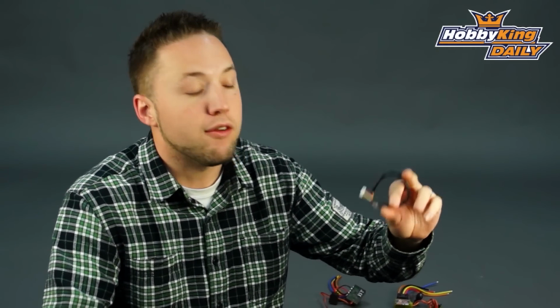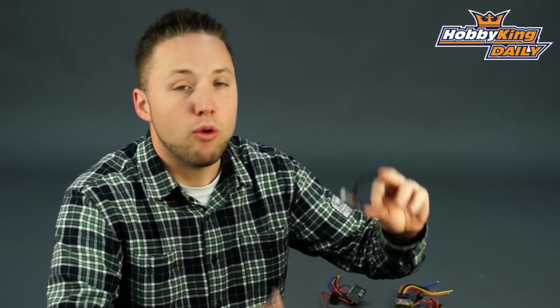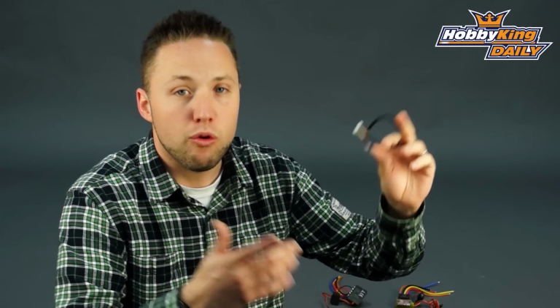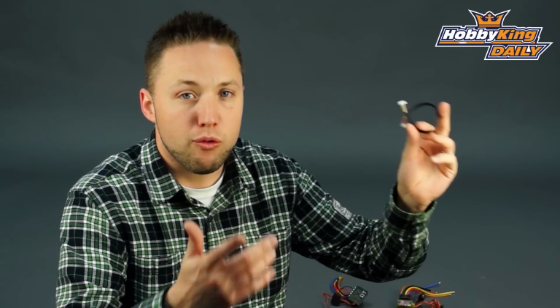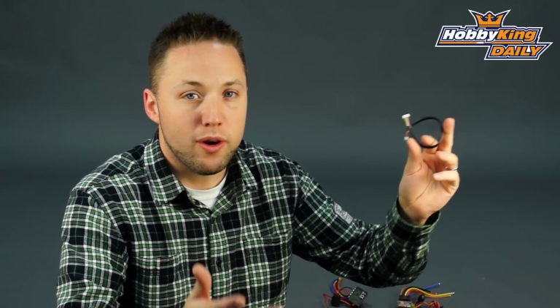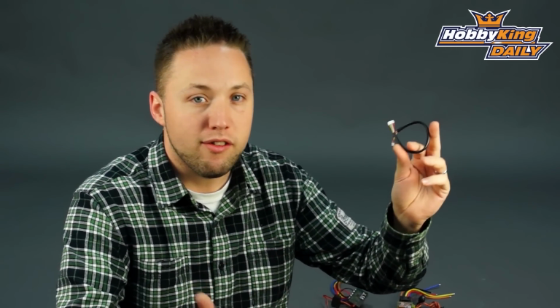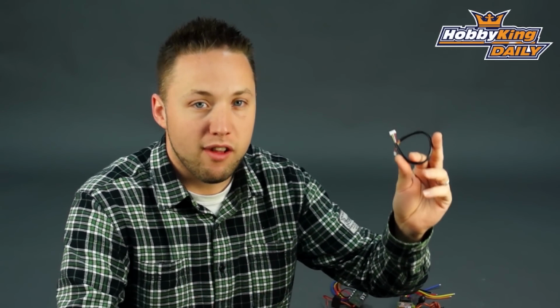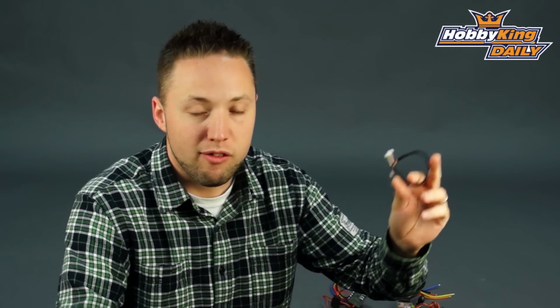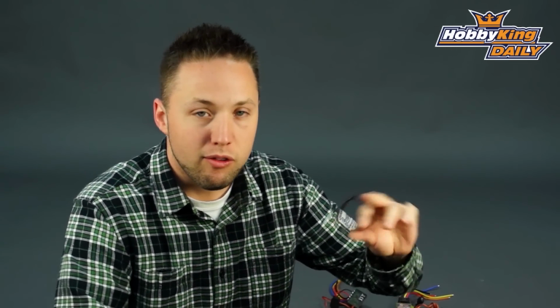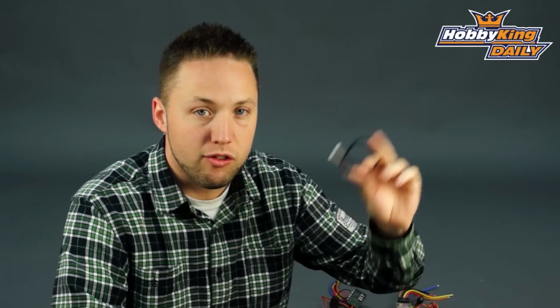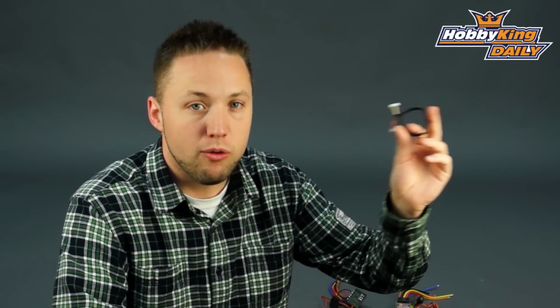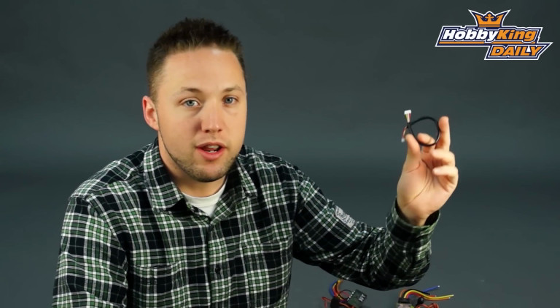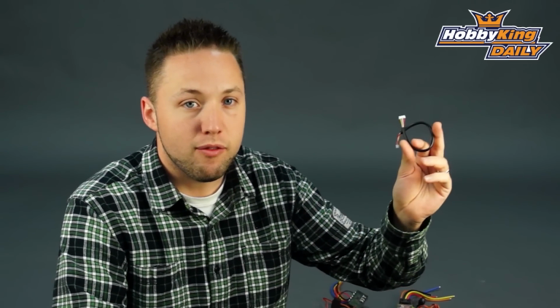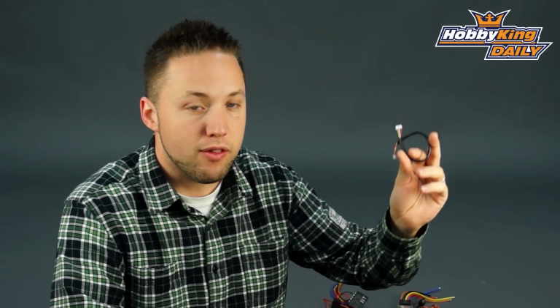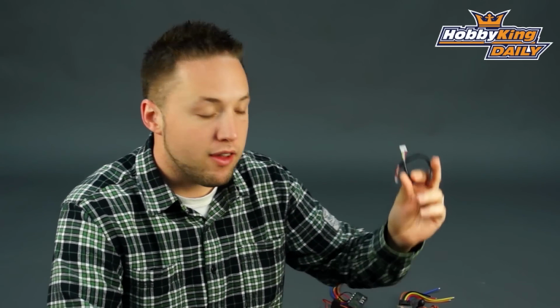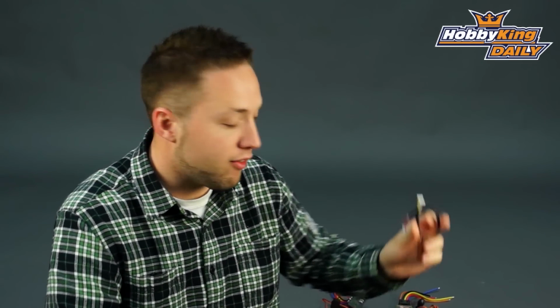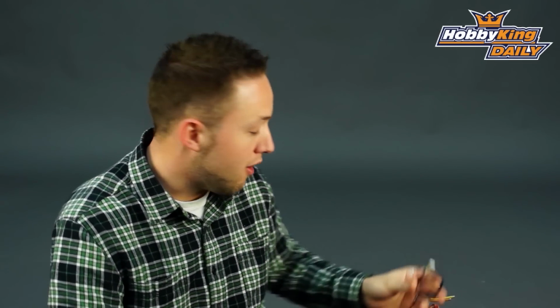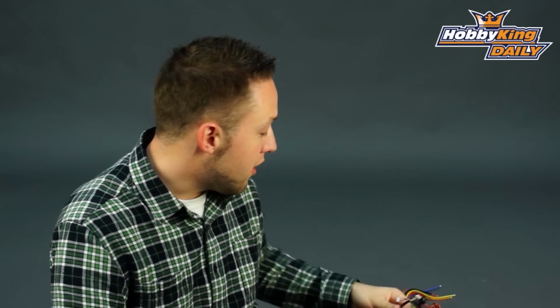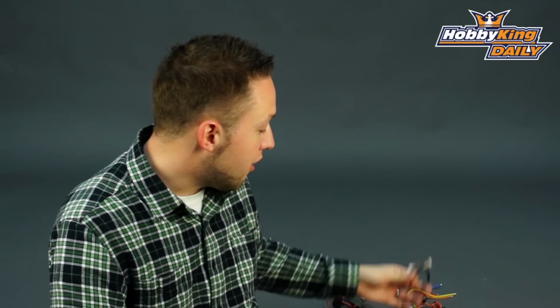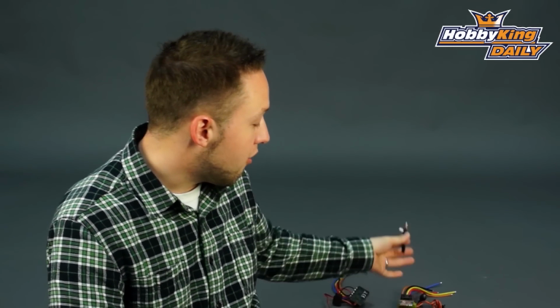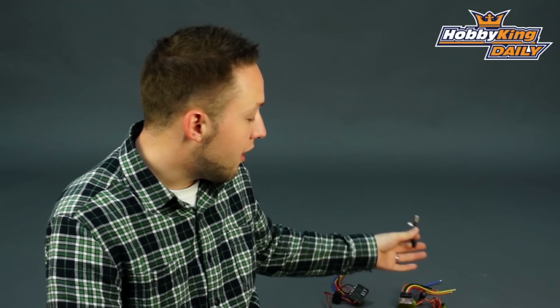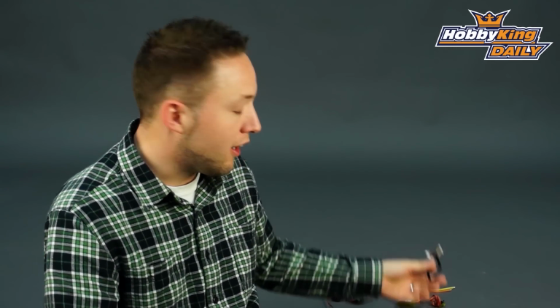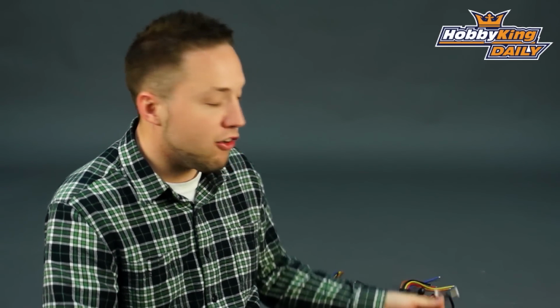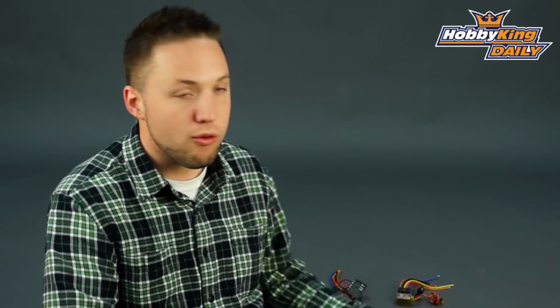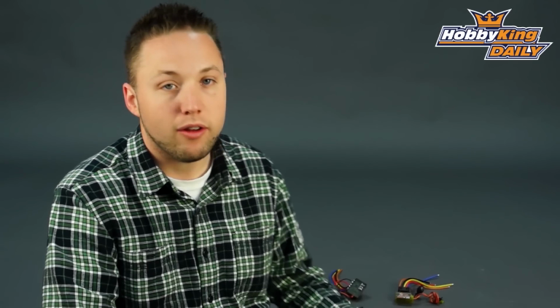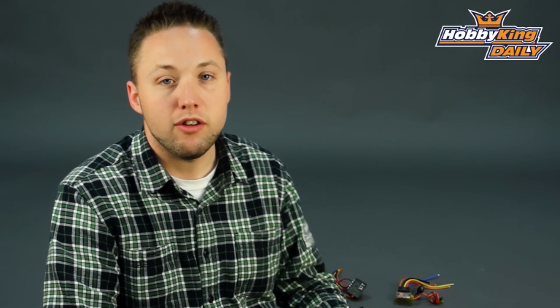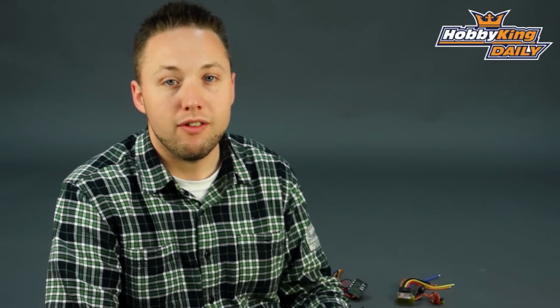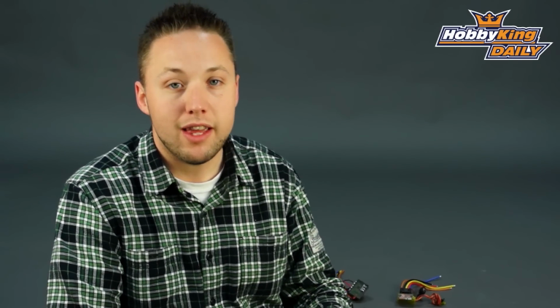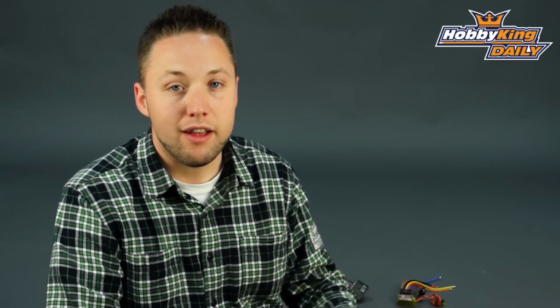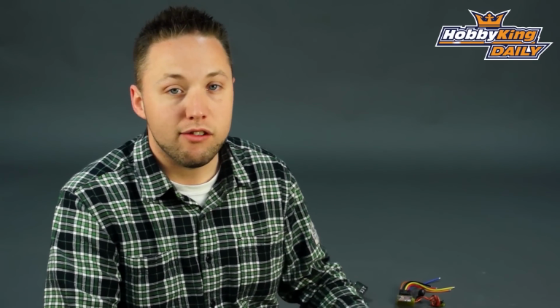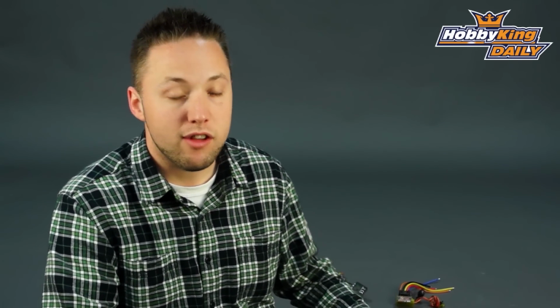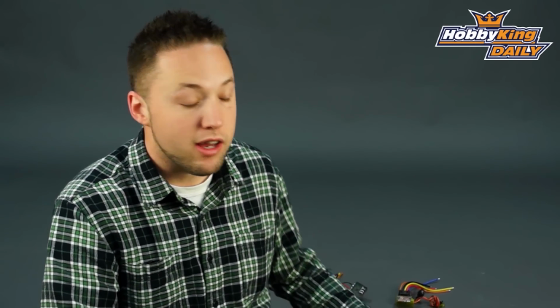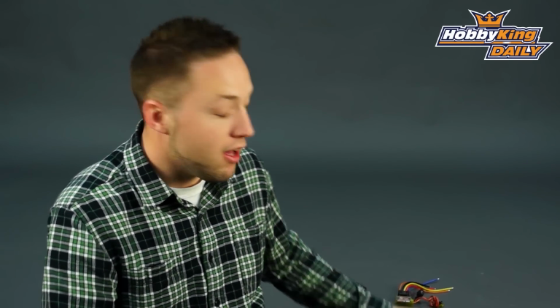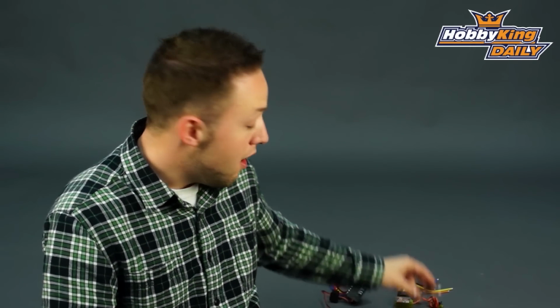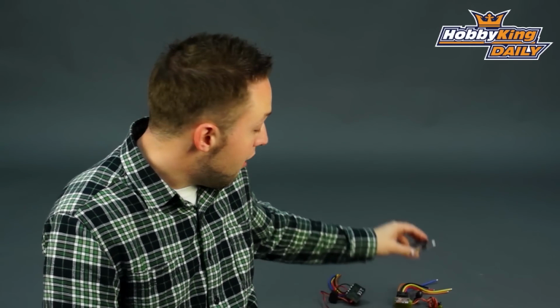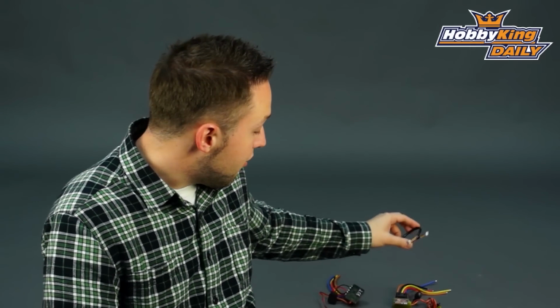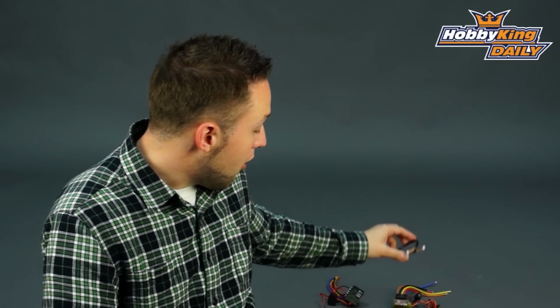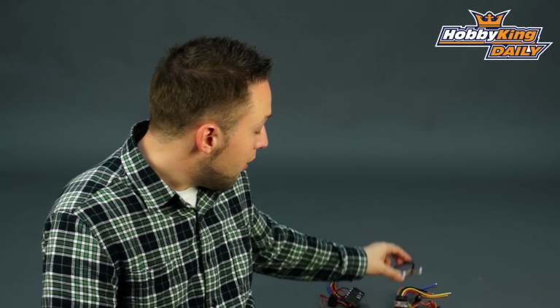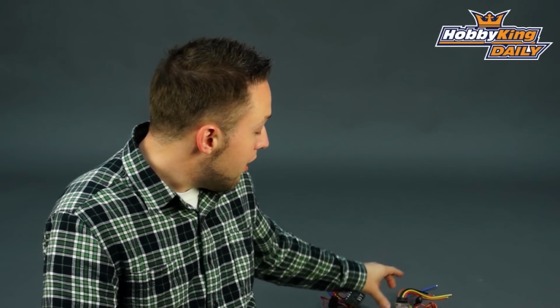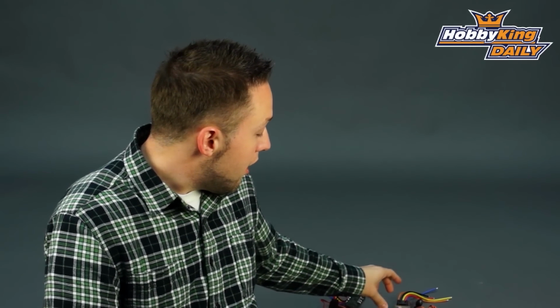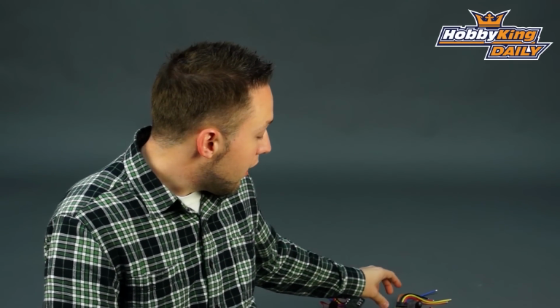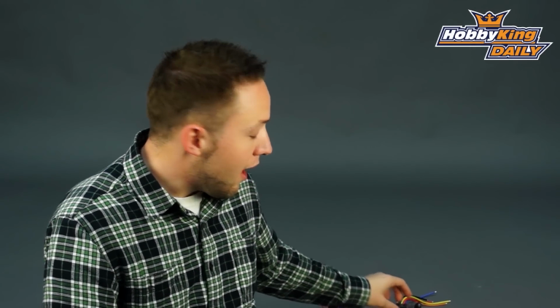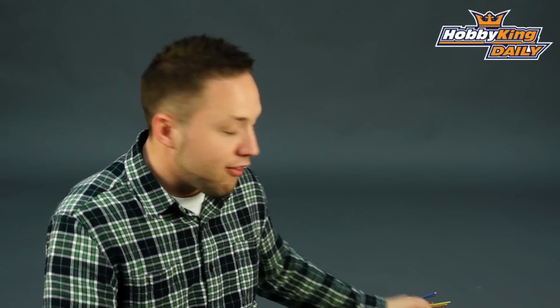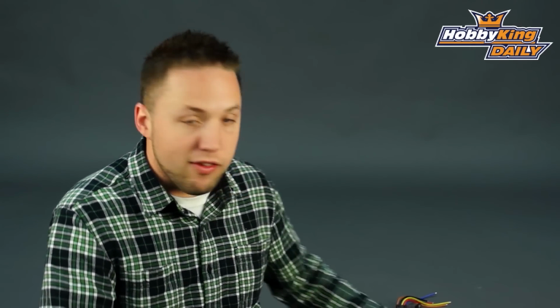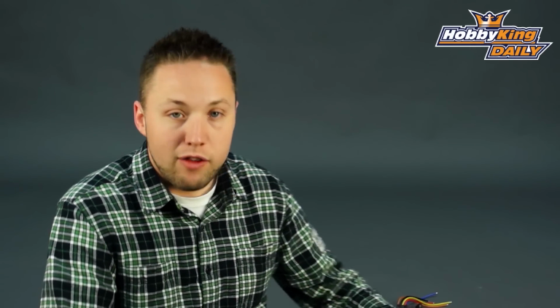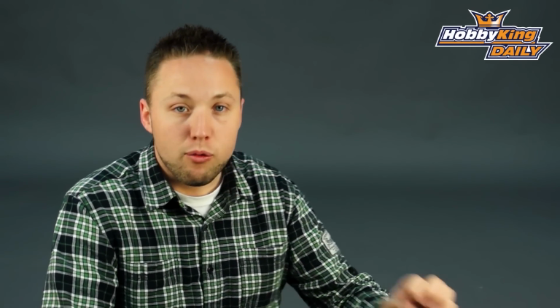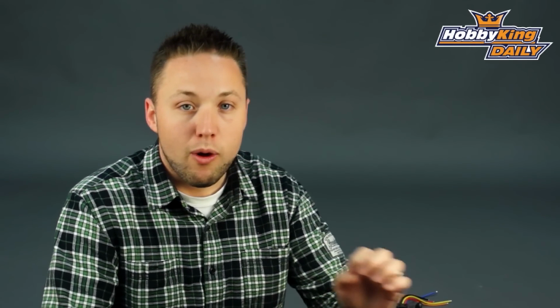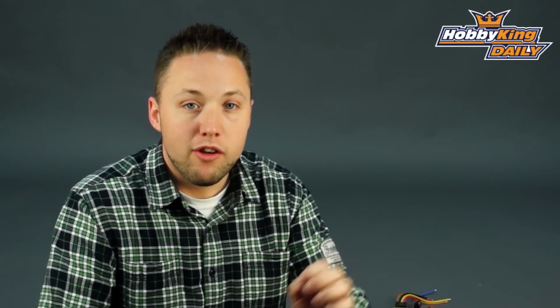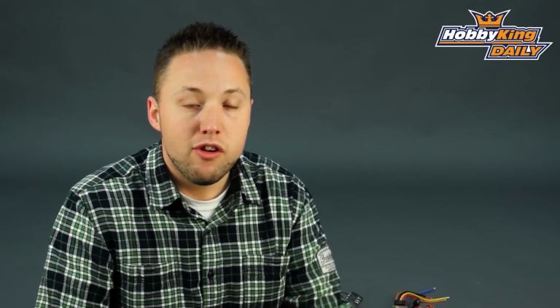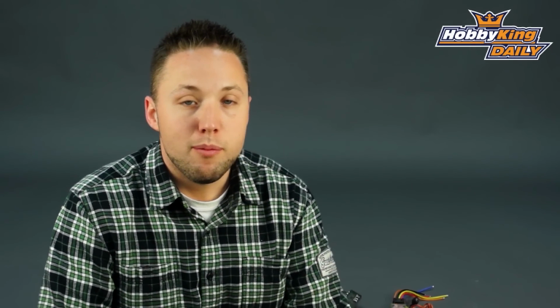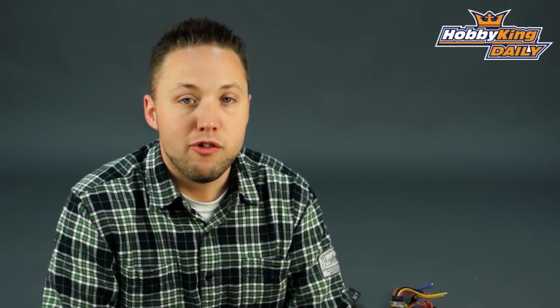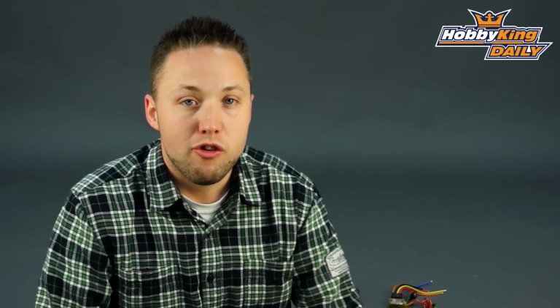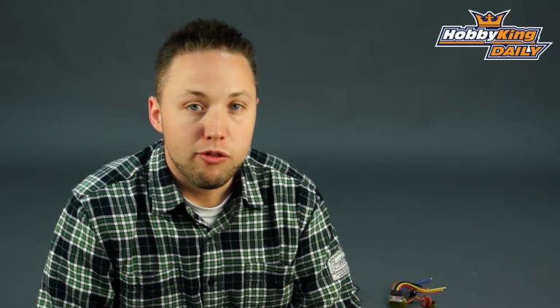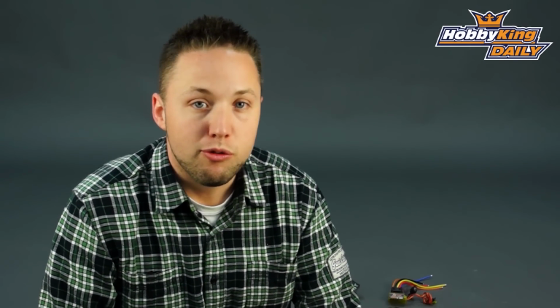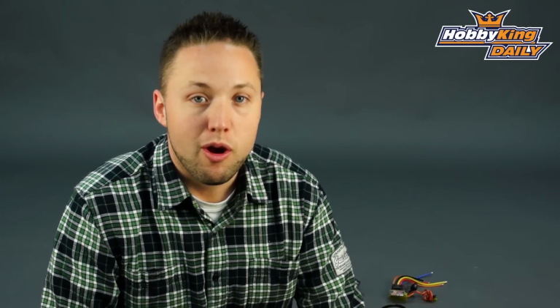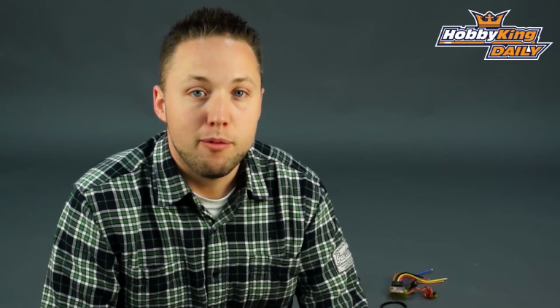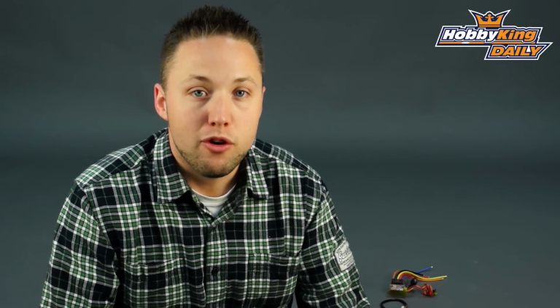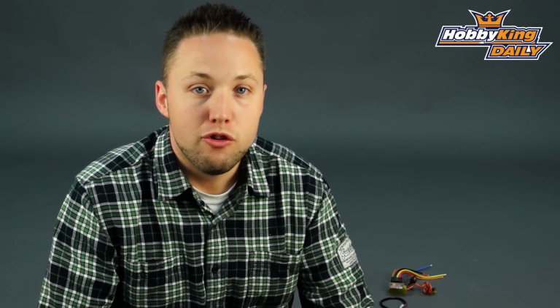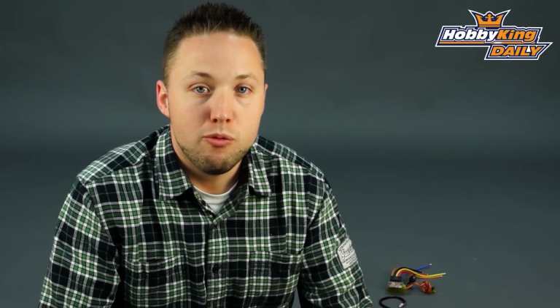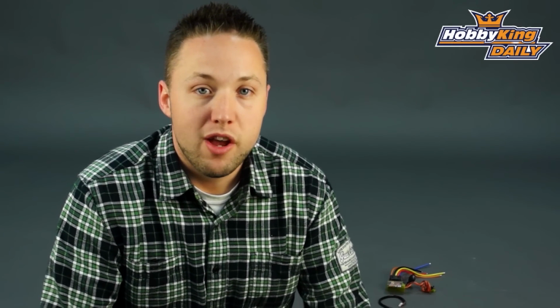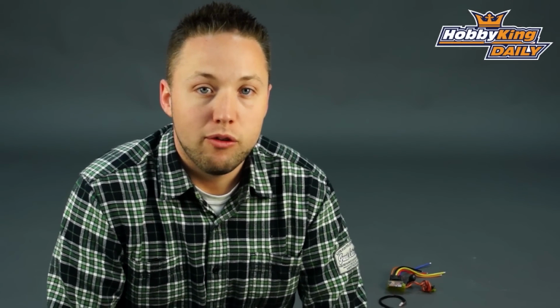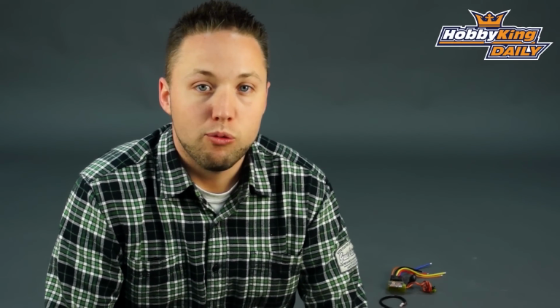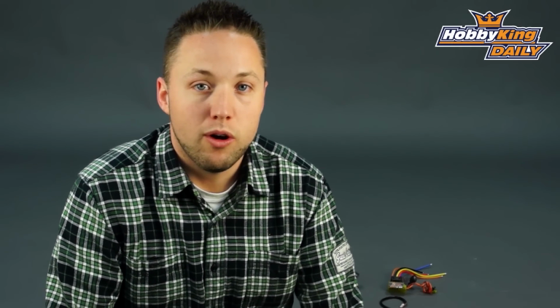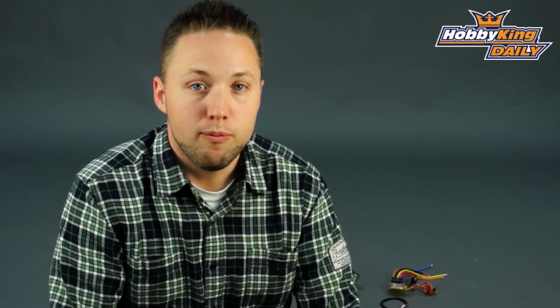And then of course, if you're running sensorless, there's no need for this. You can just connect it directly to the ESC. So guys, thanks for watching, and be sure to subscribe to our YouTube channel as well.